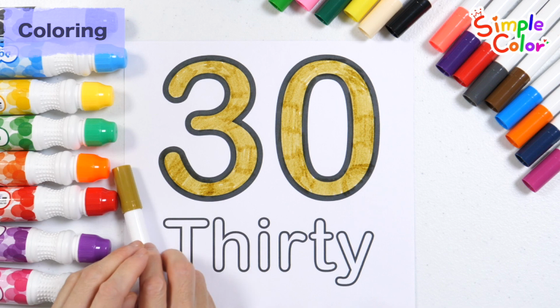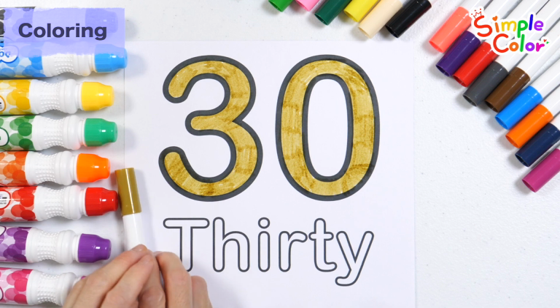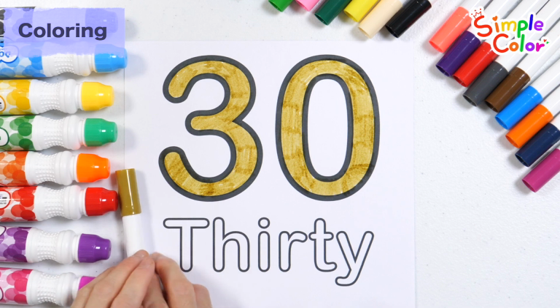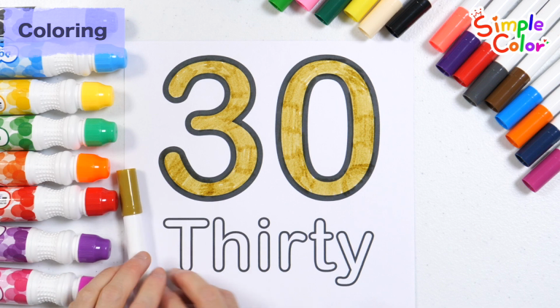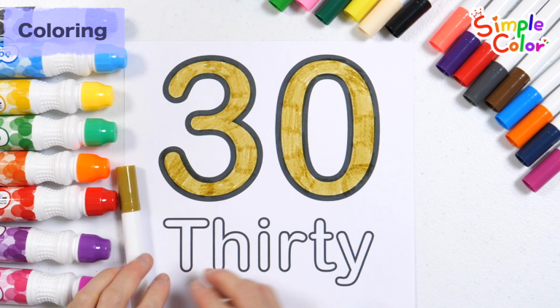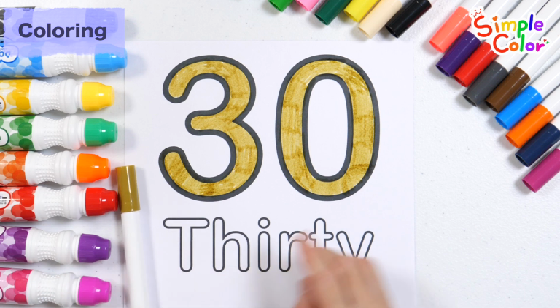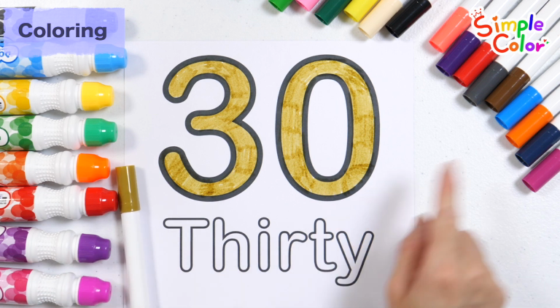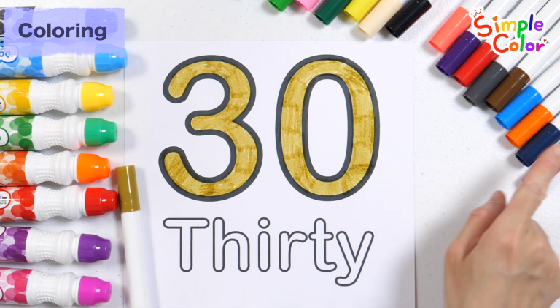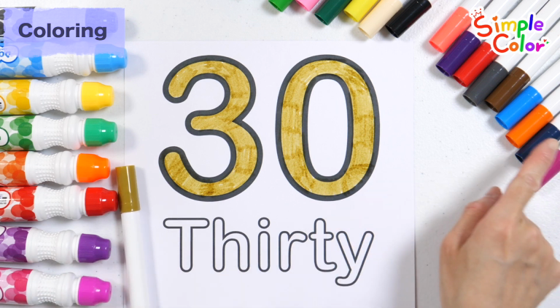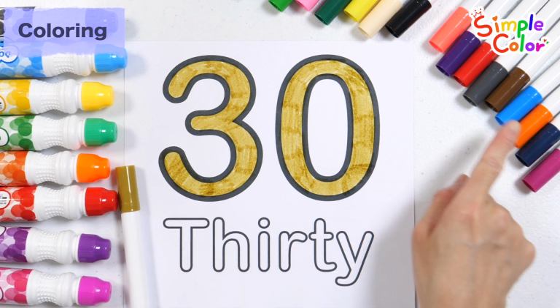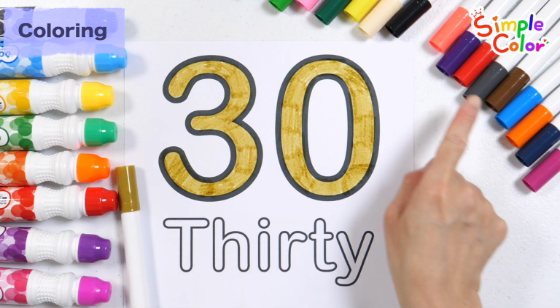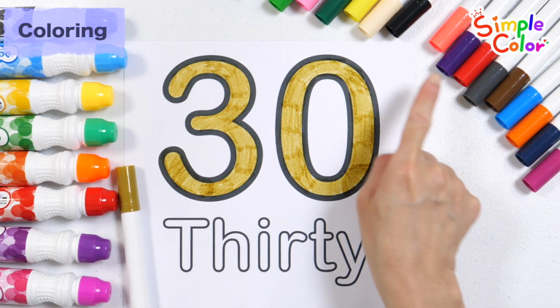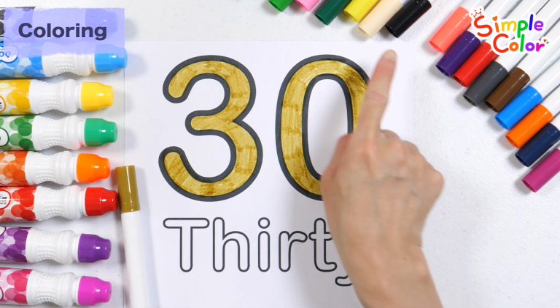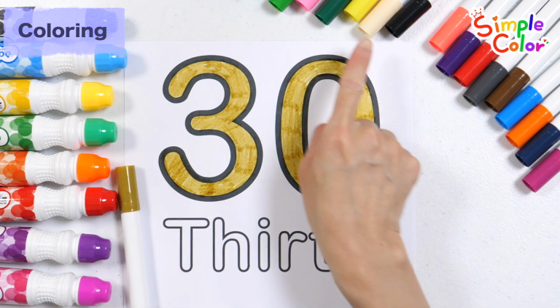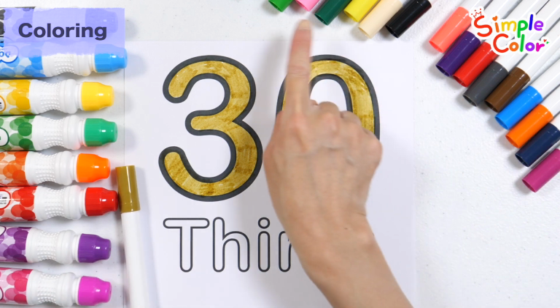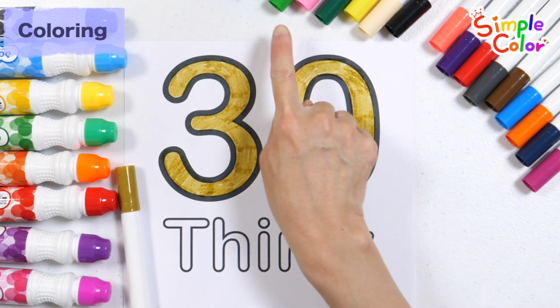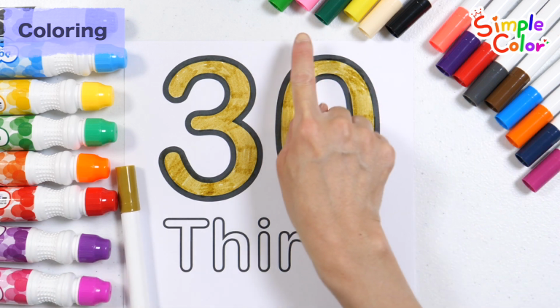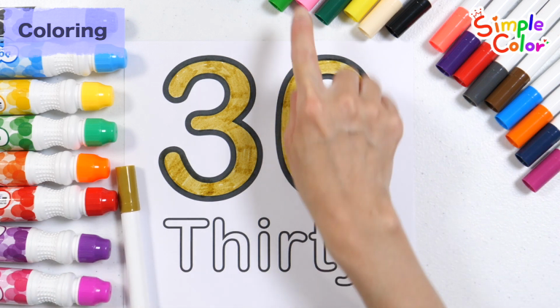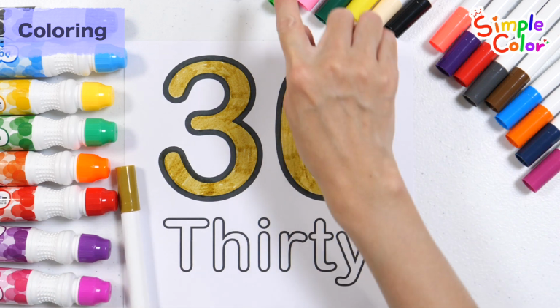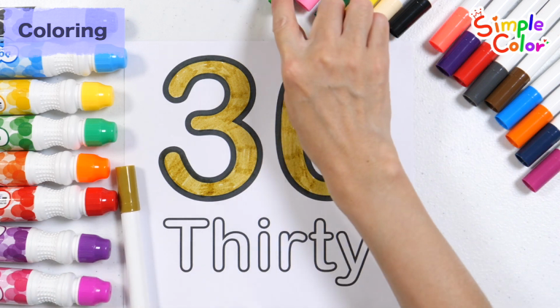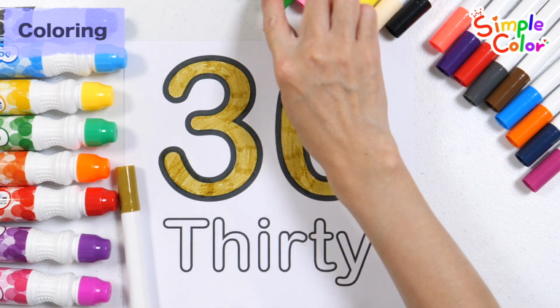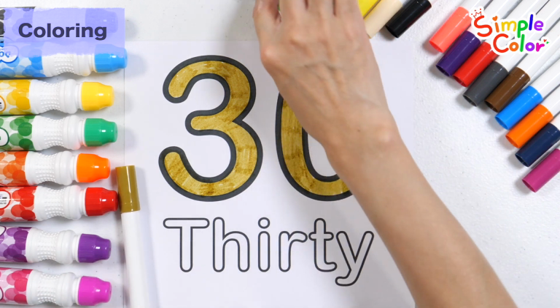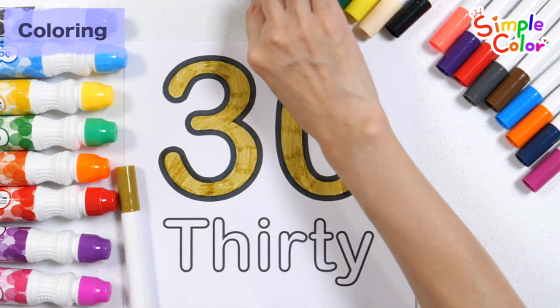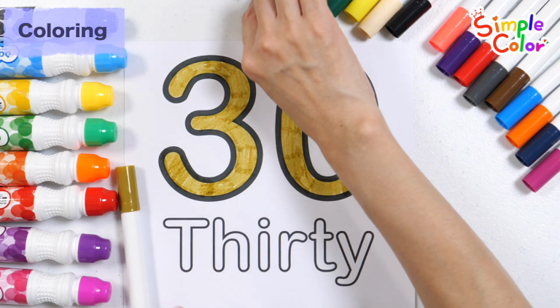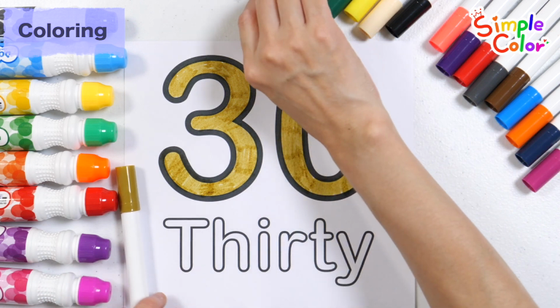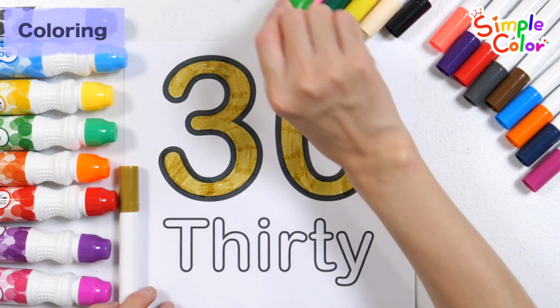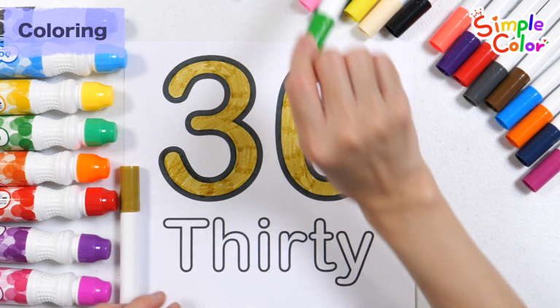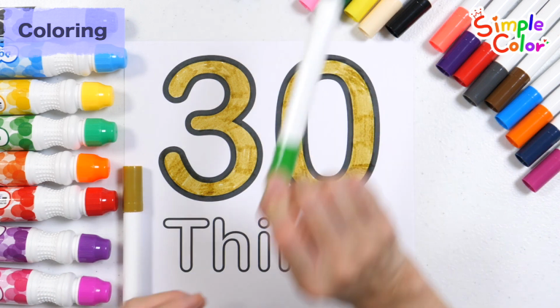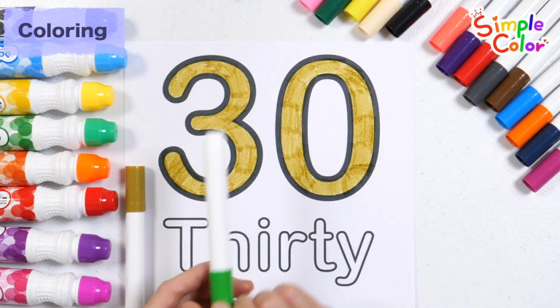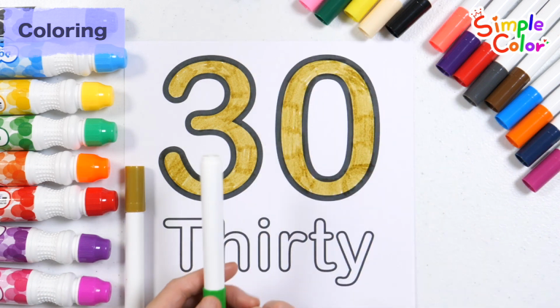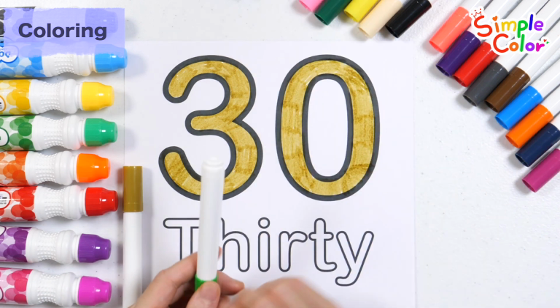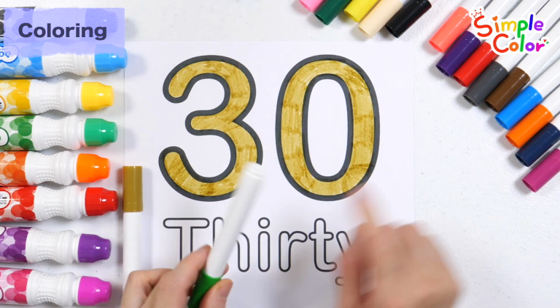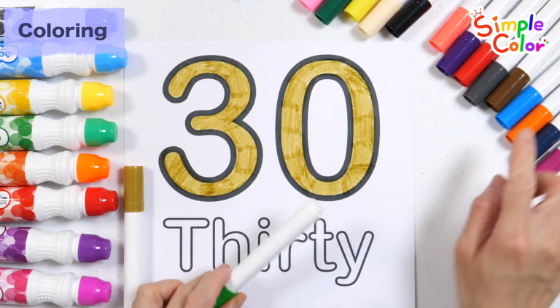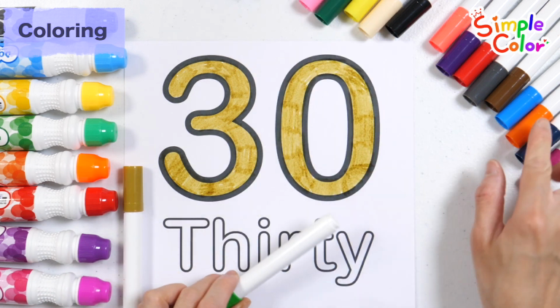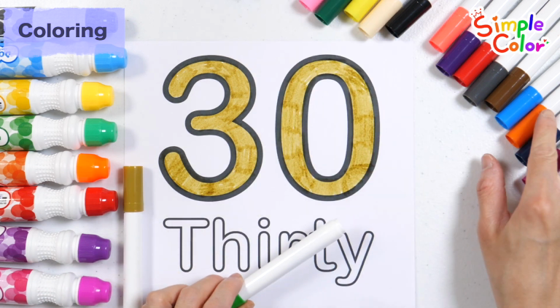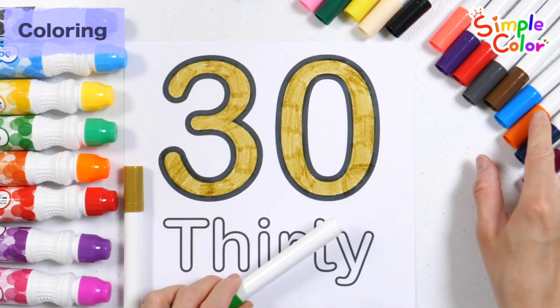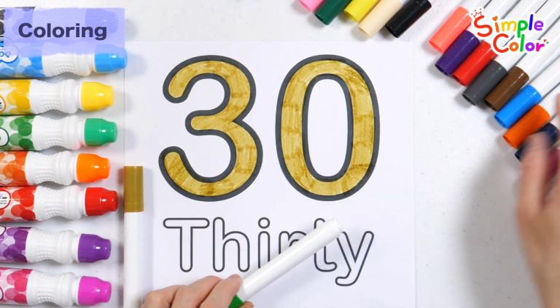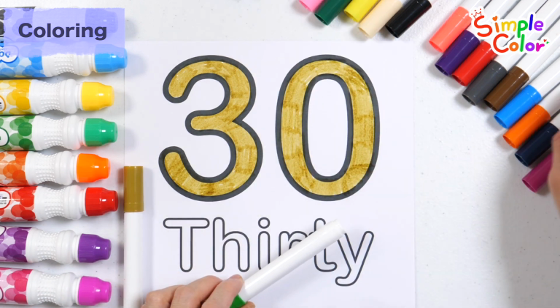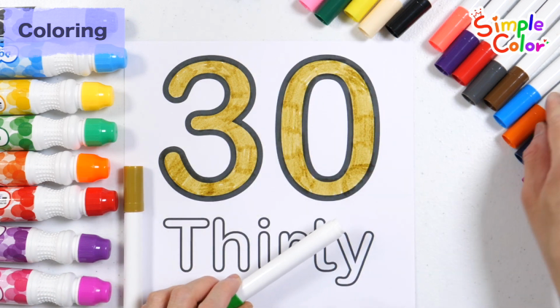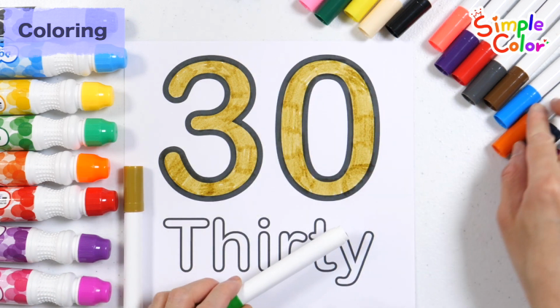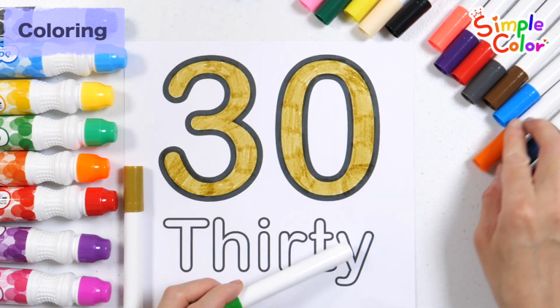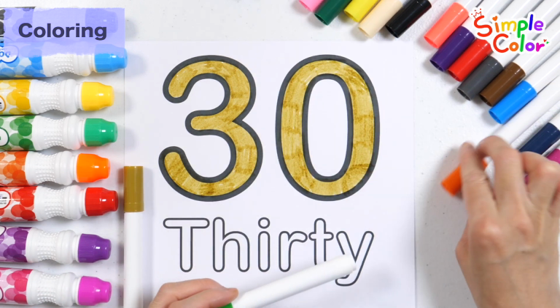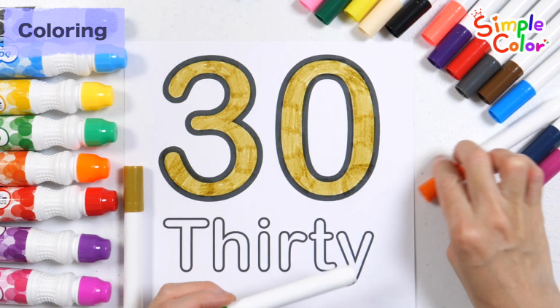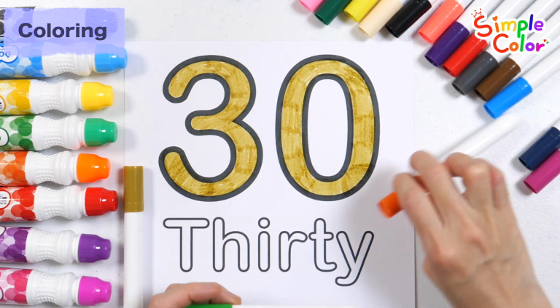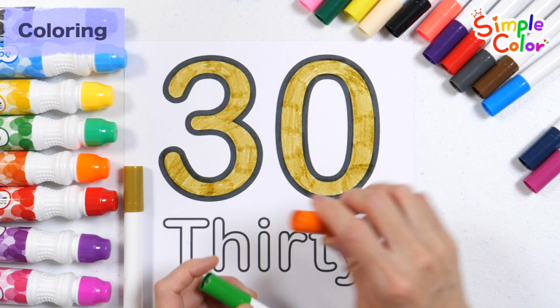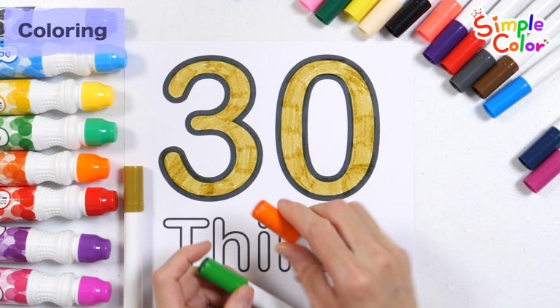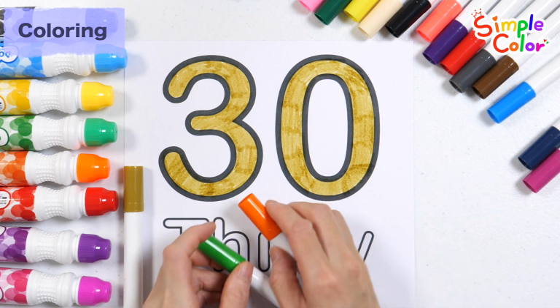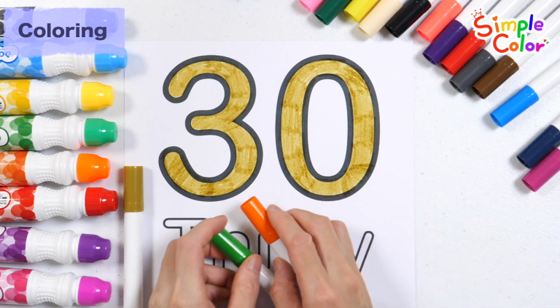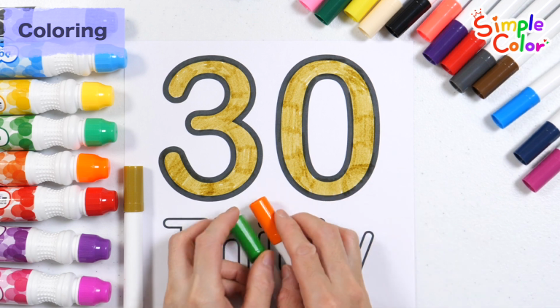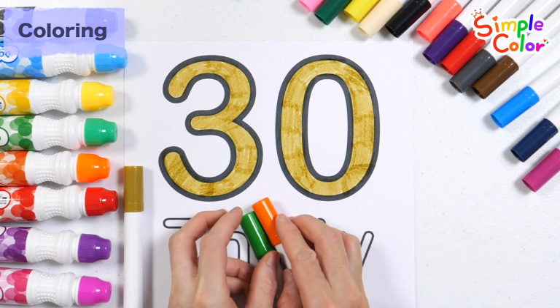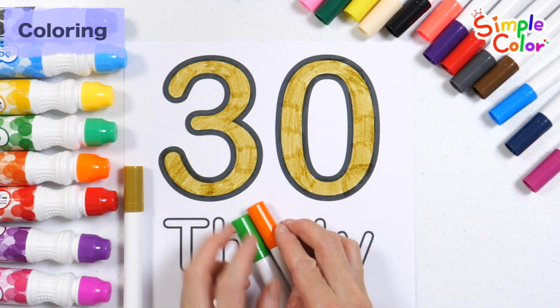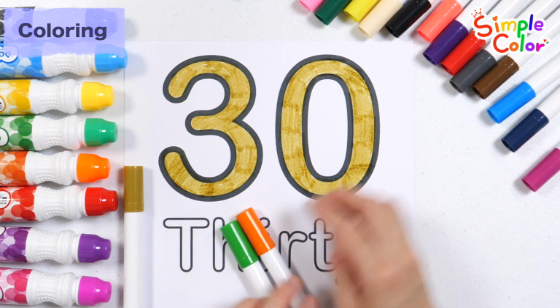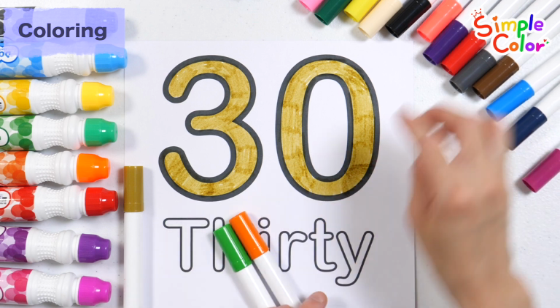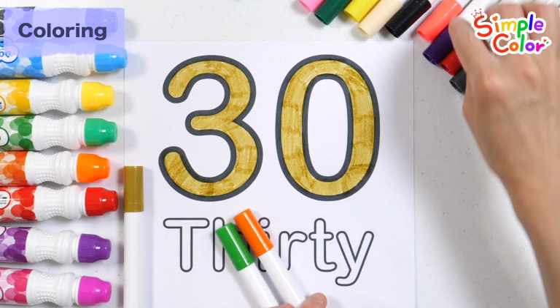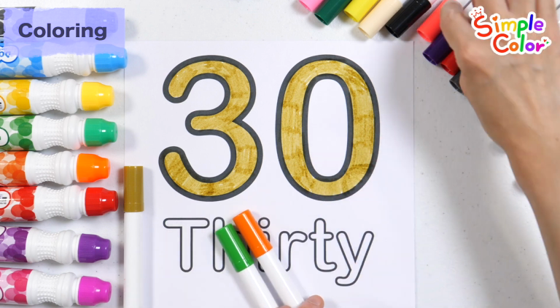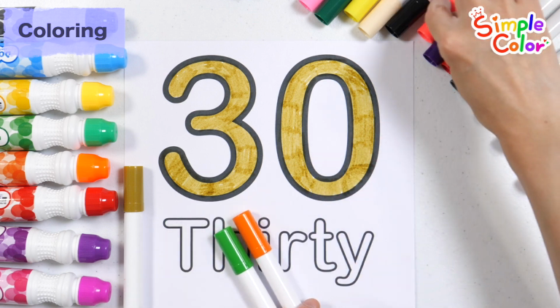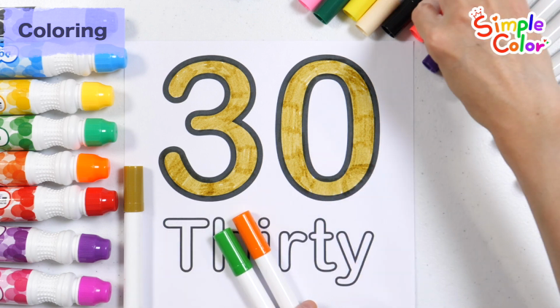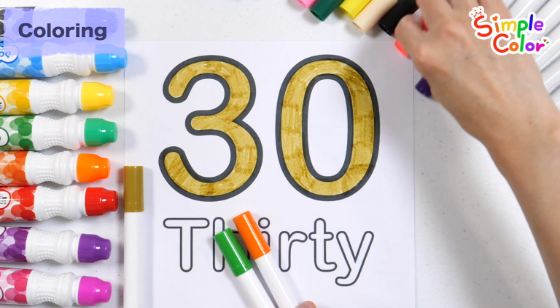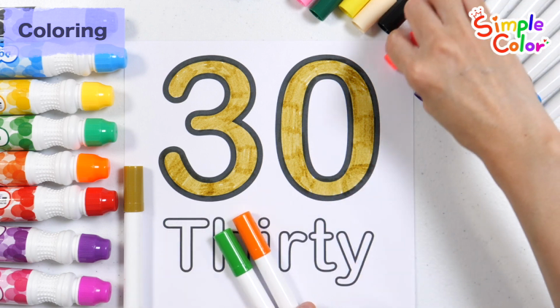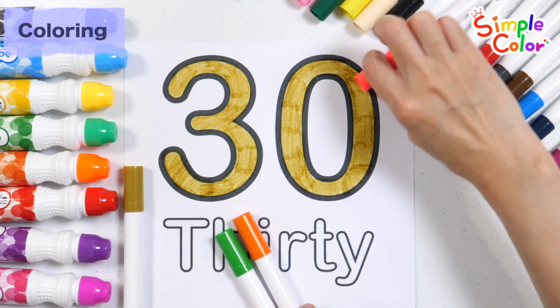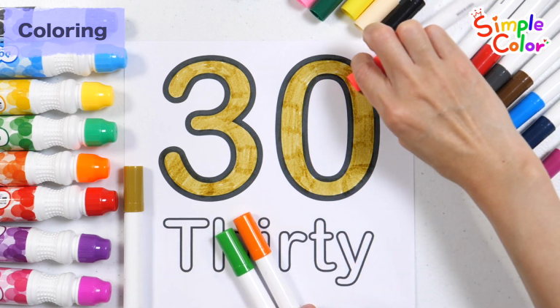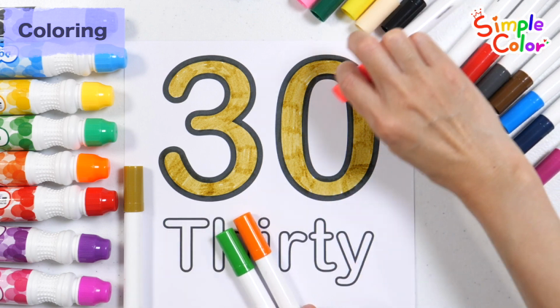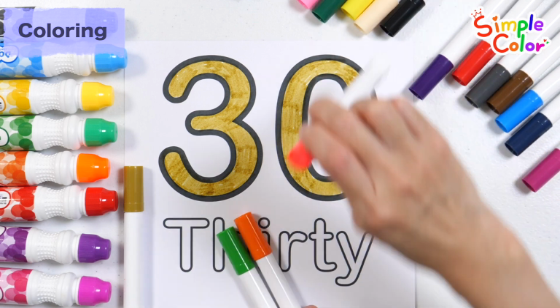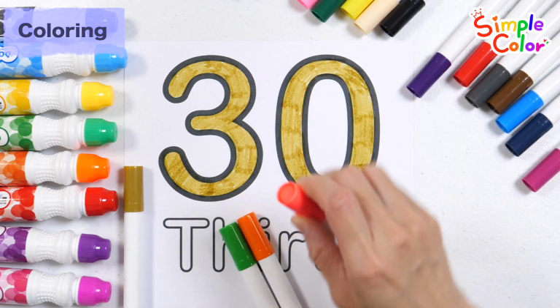Let's color the letters with green, orange, and pink pens.